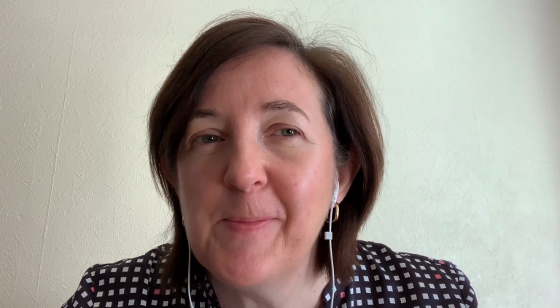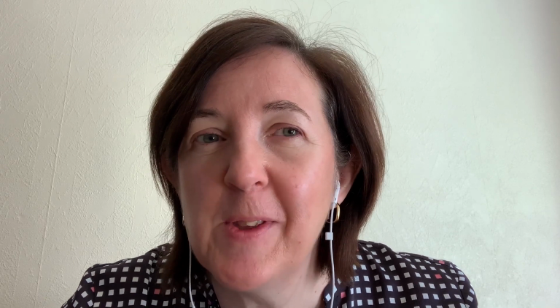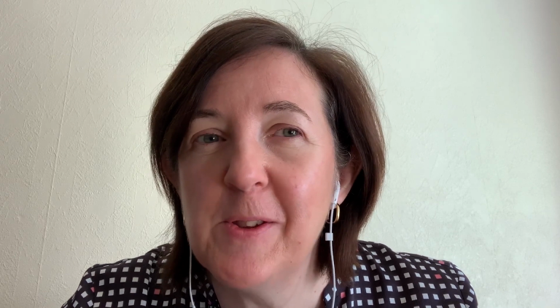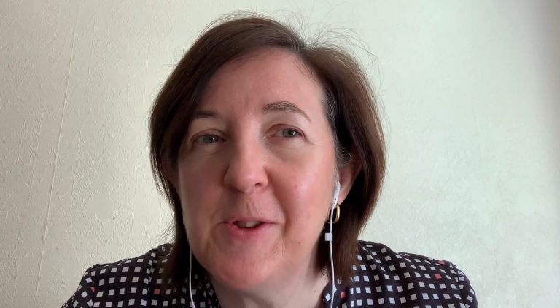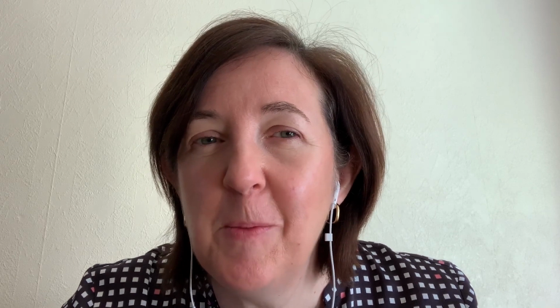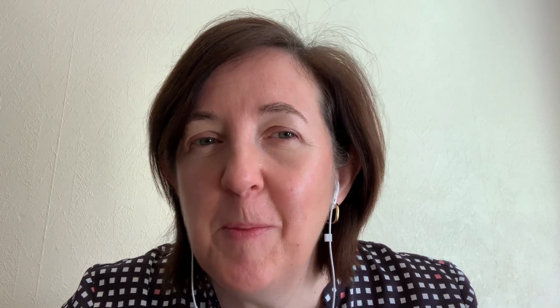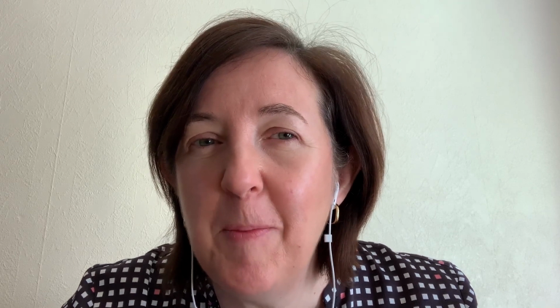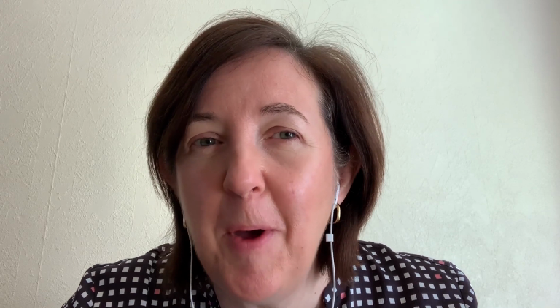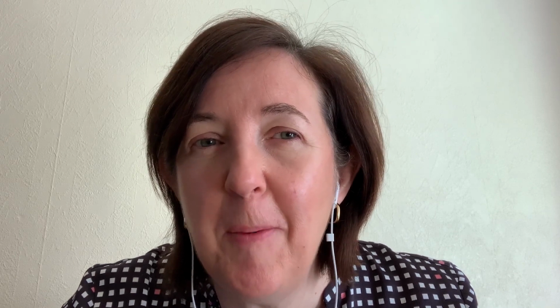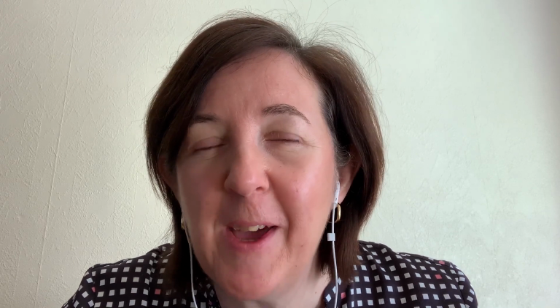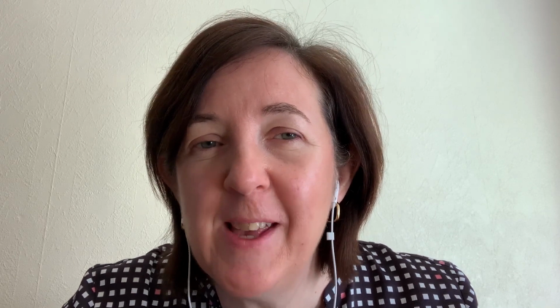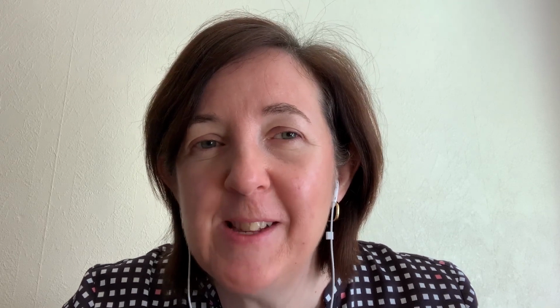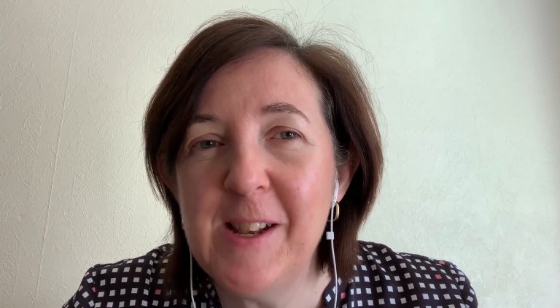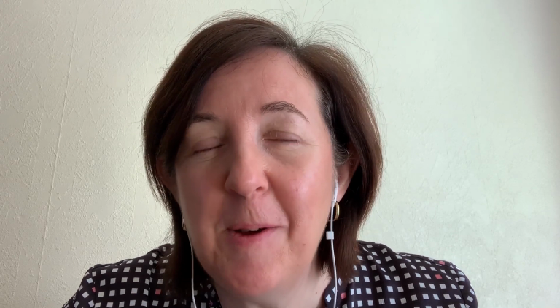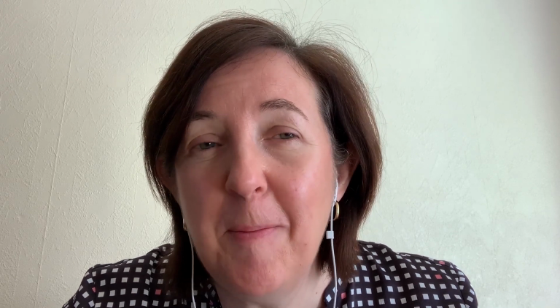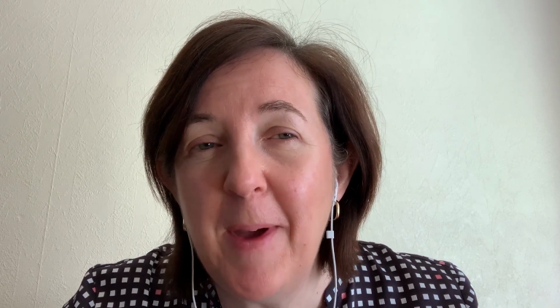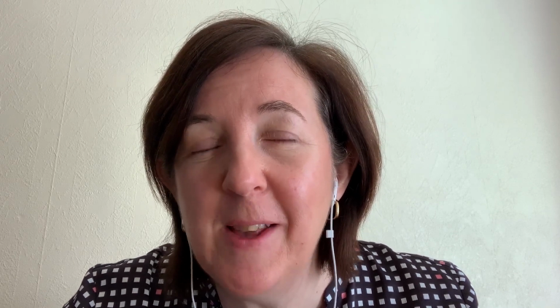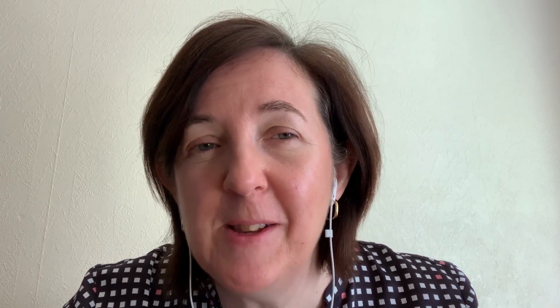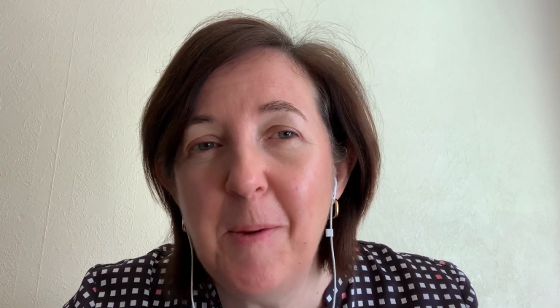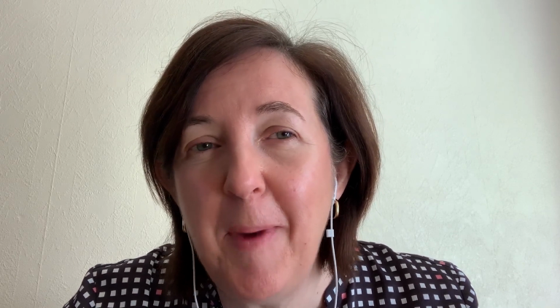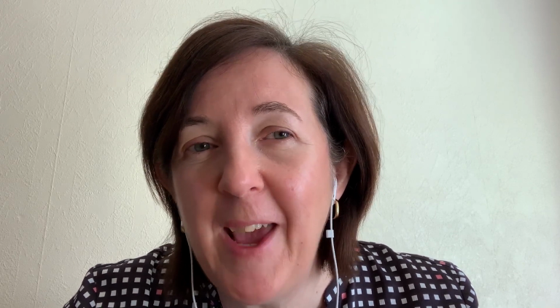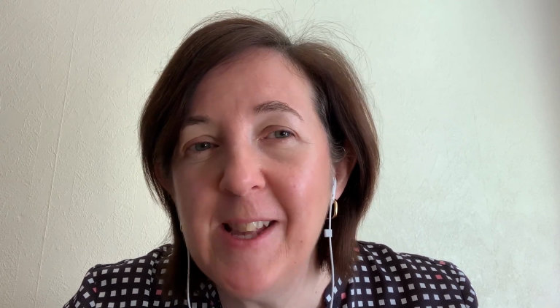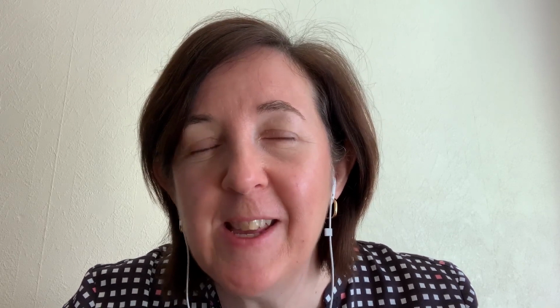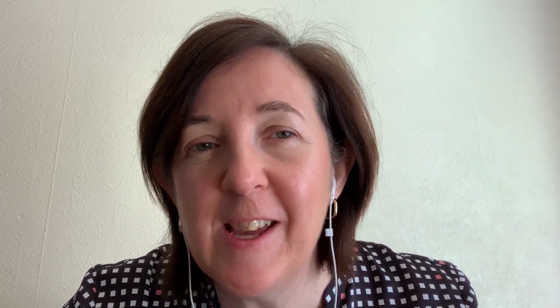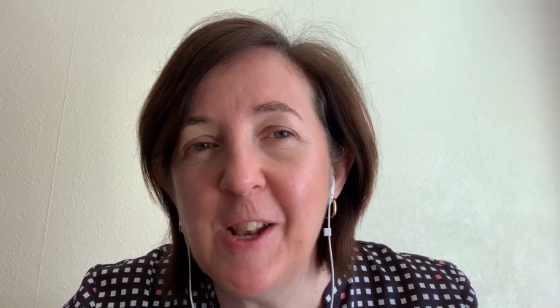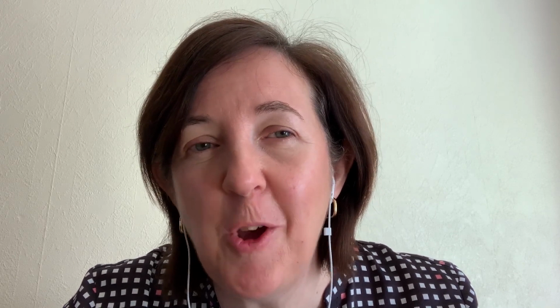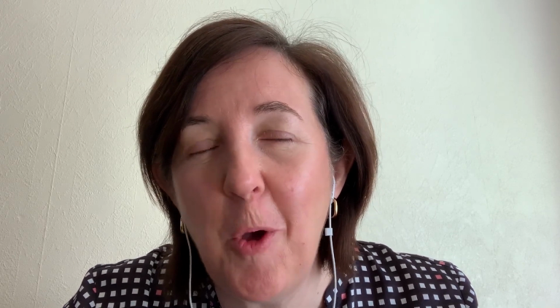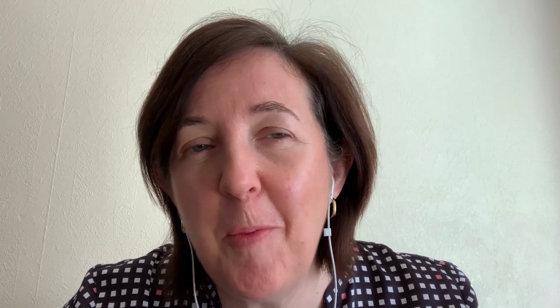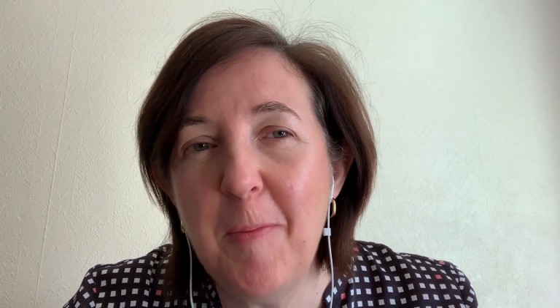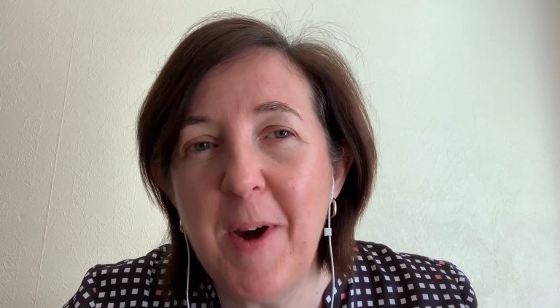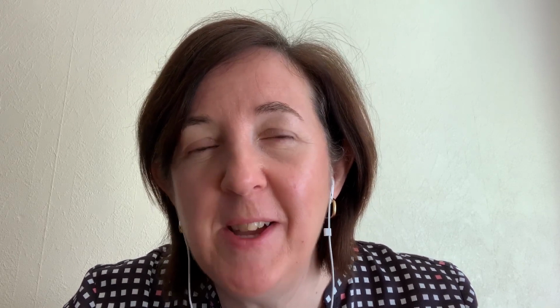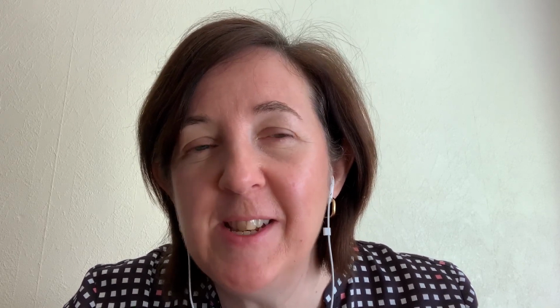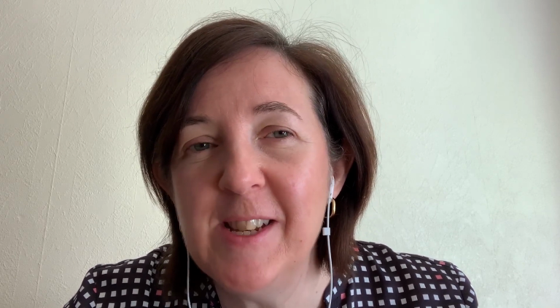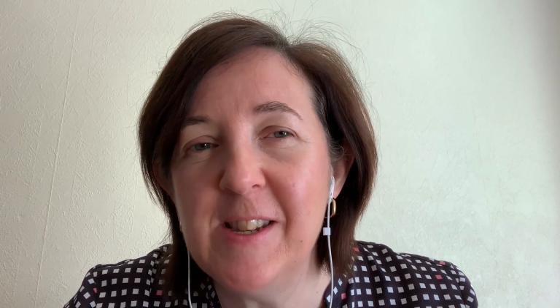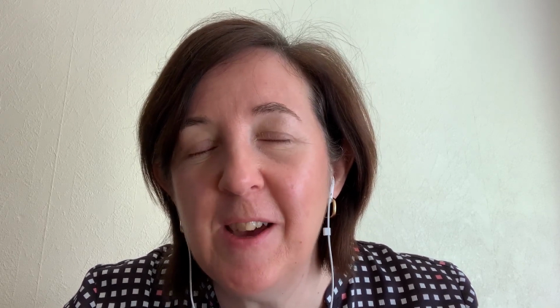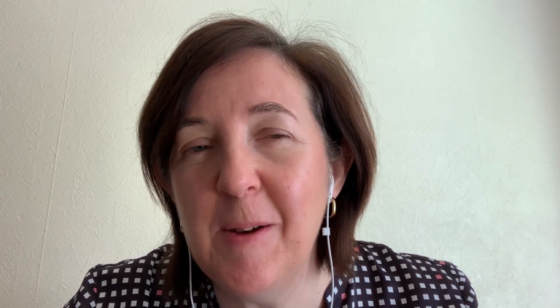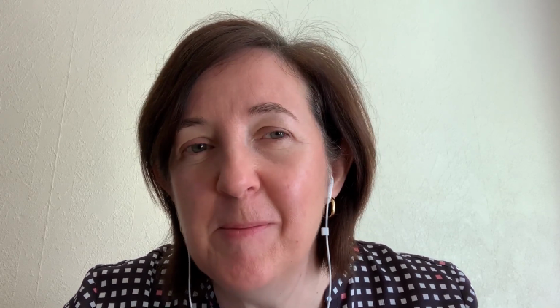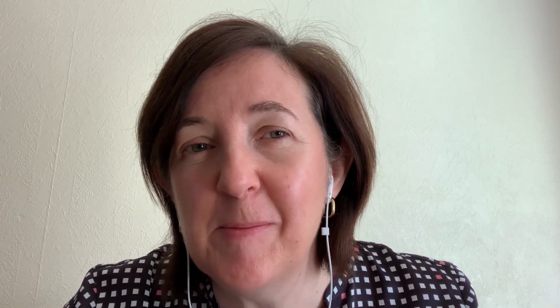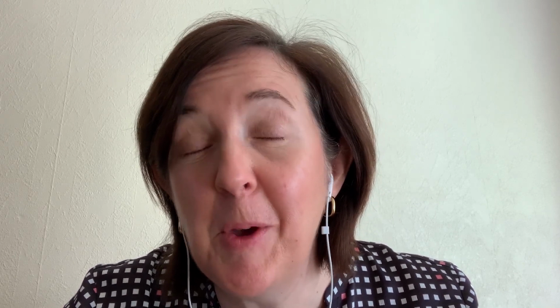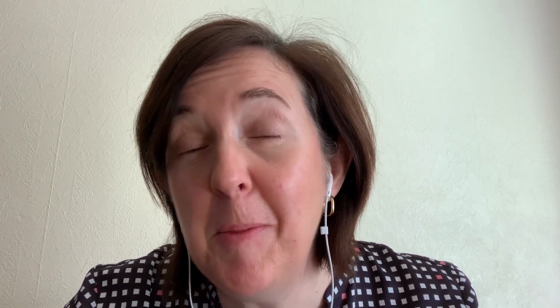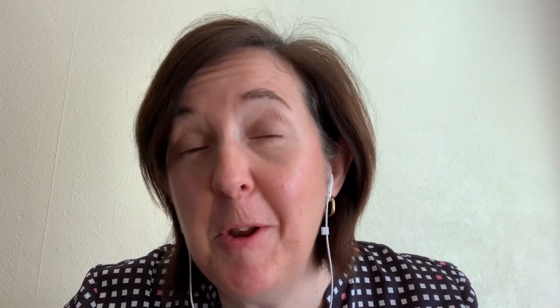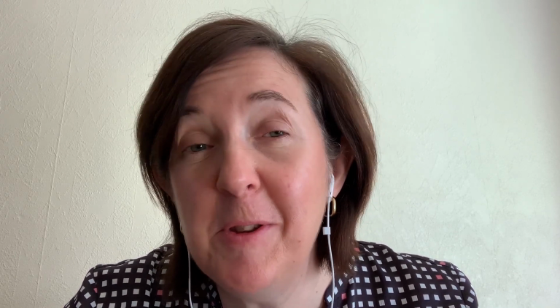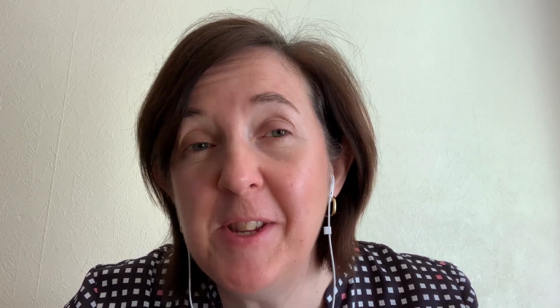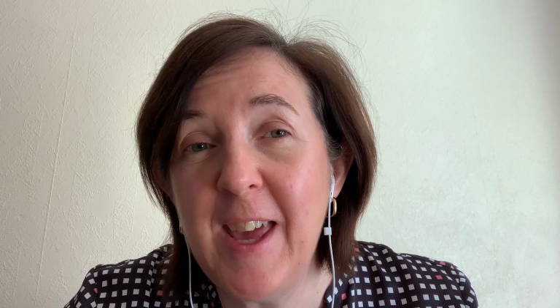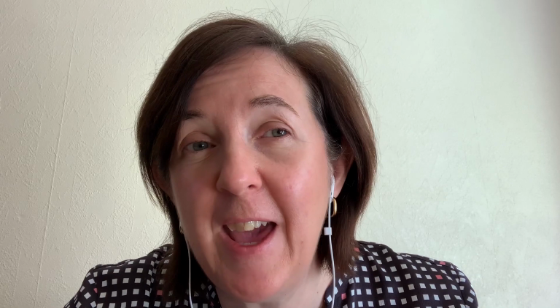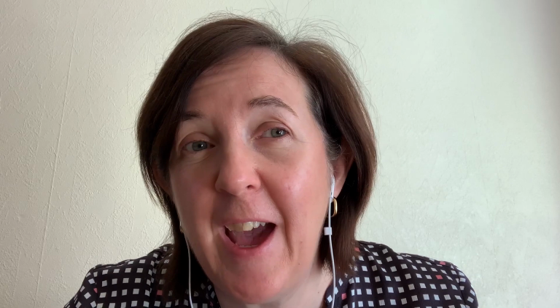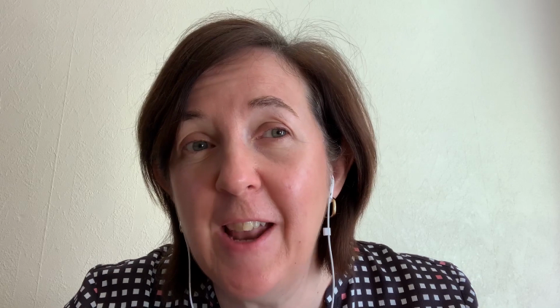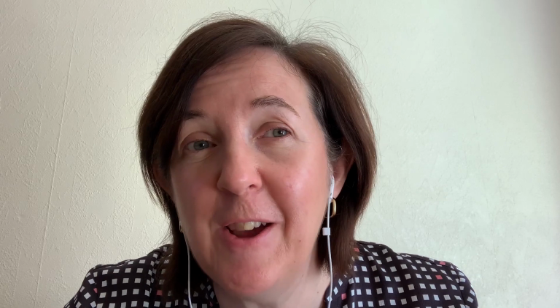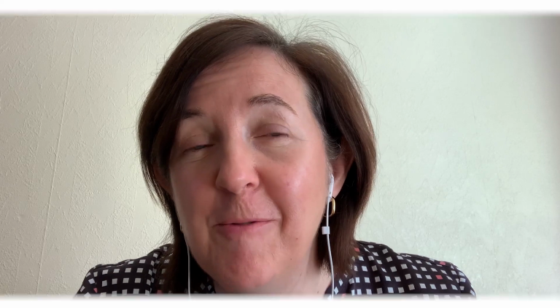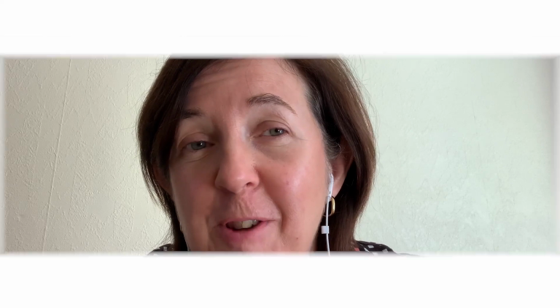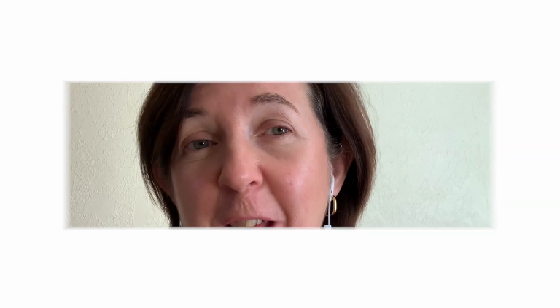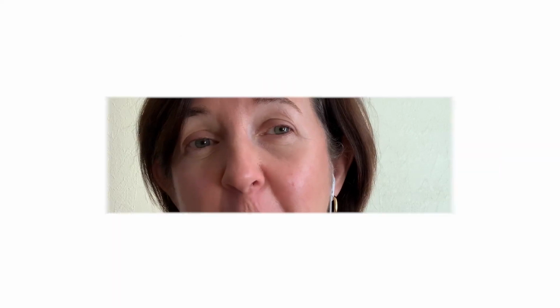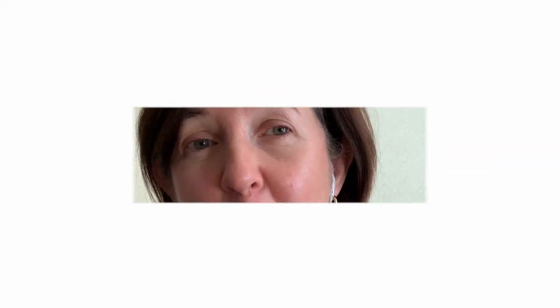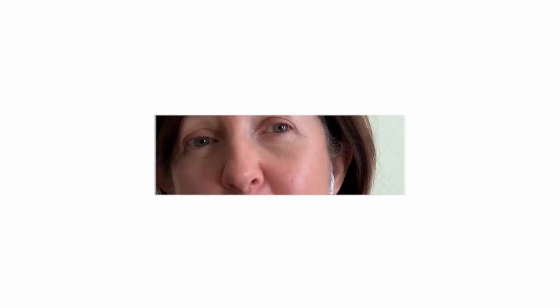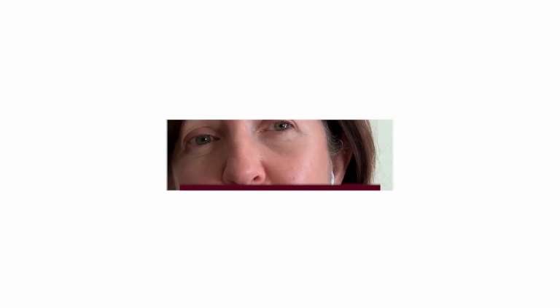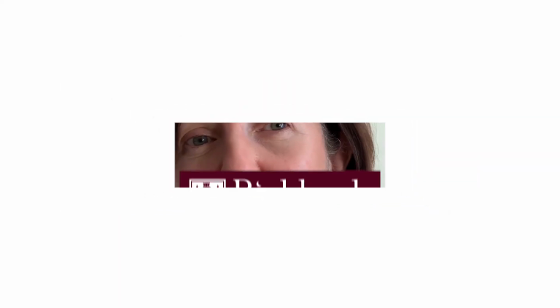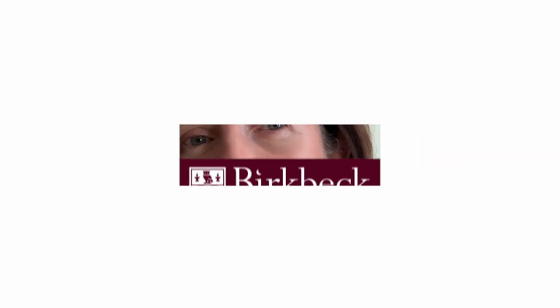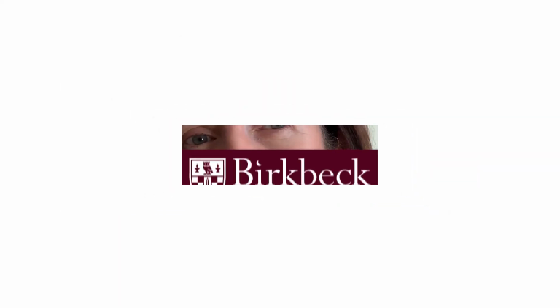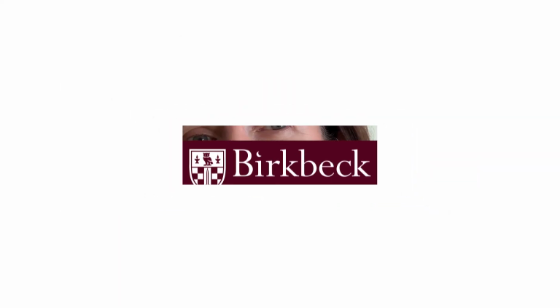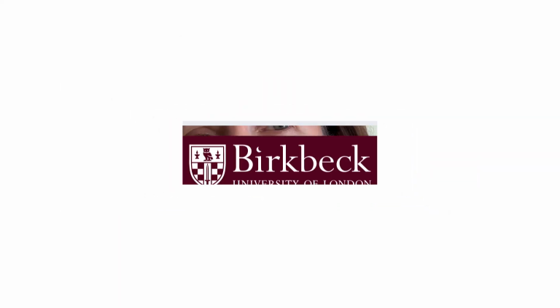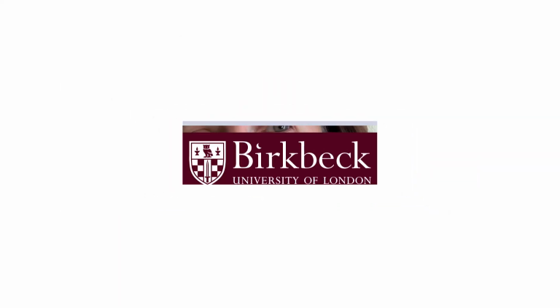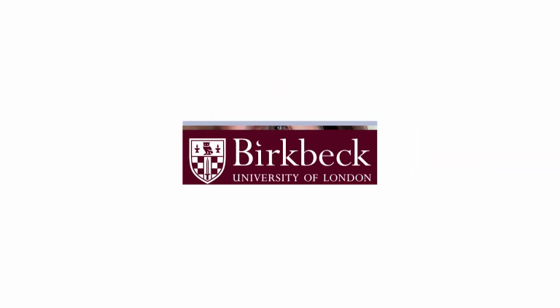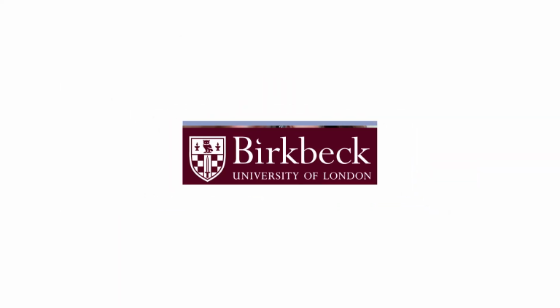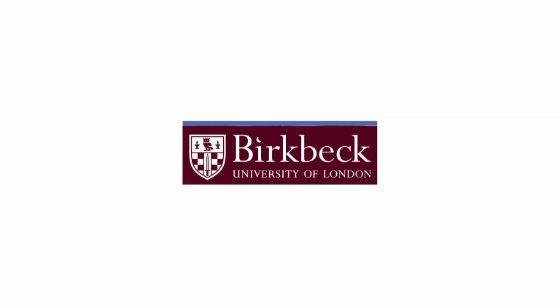Birkbeck is an amazing and open-minded community and I really hope you will come and join us.